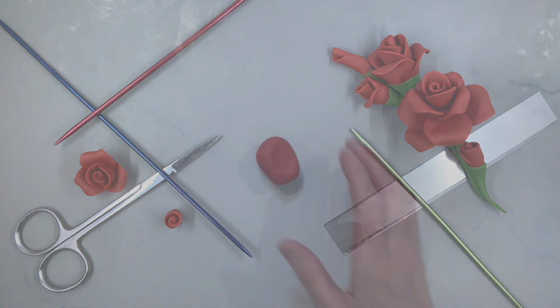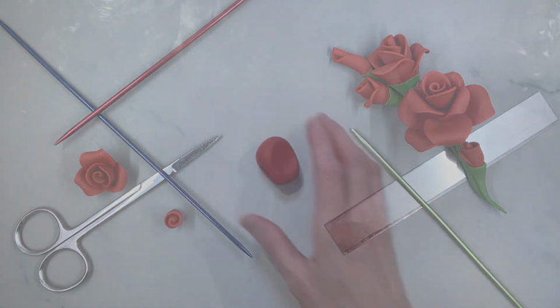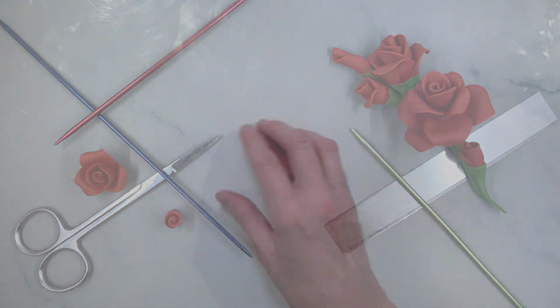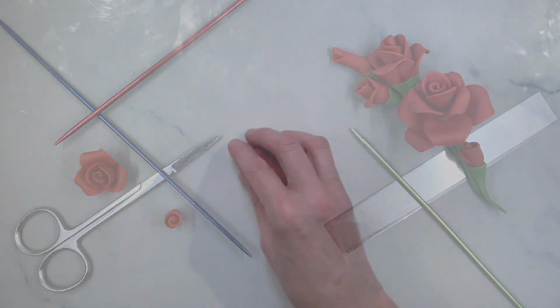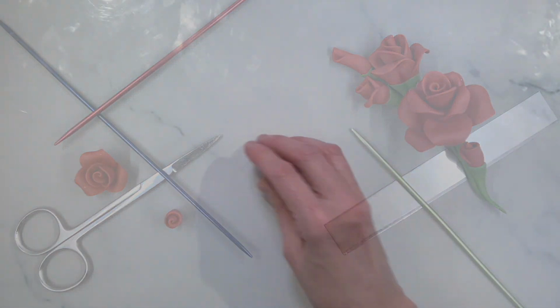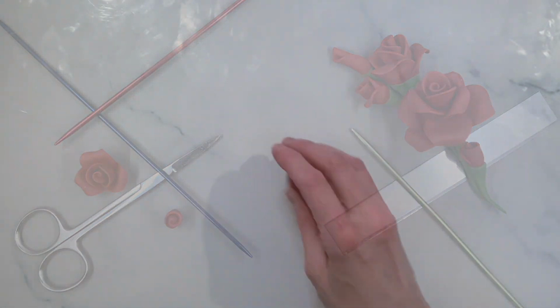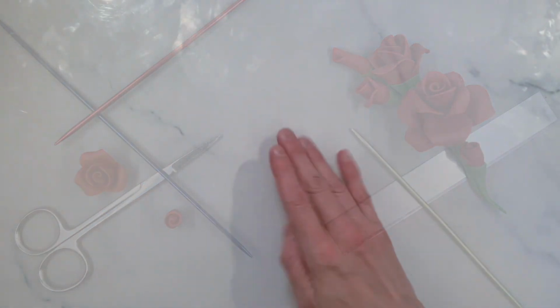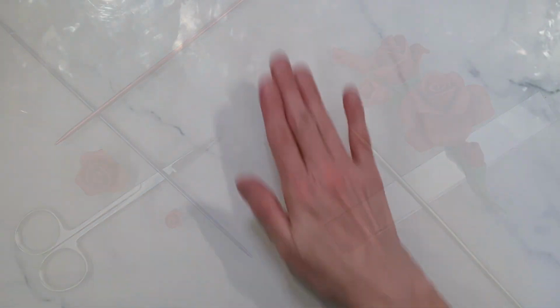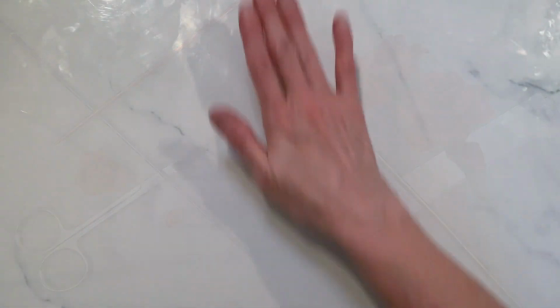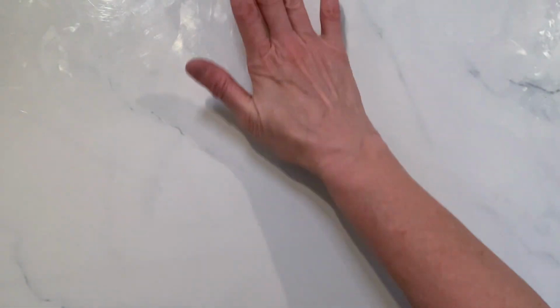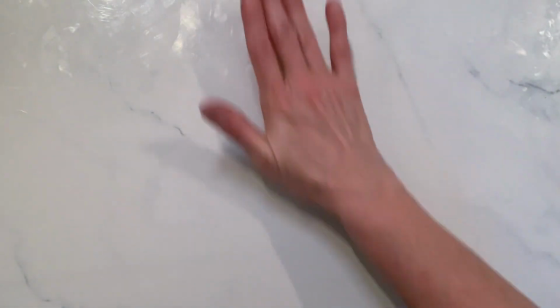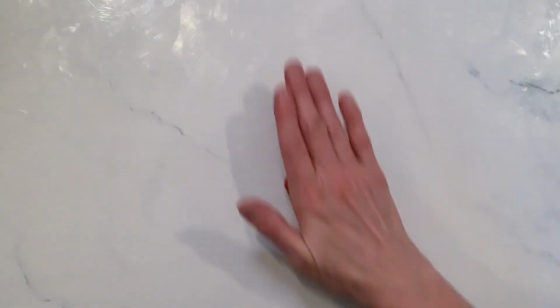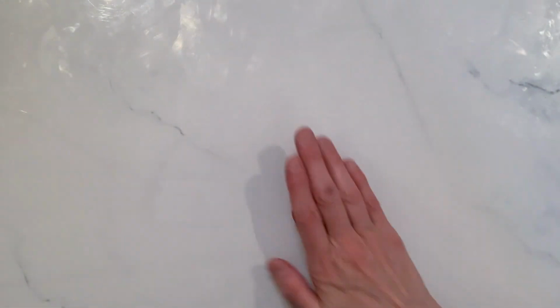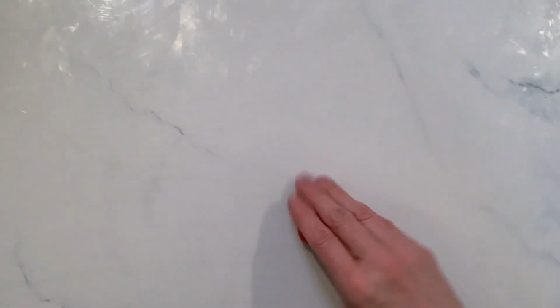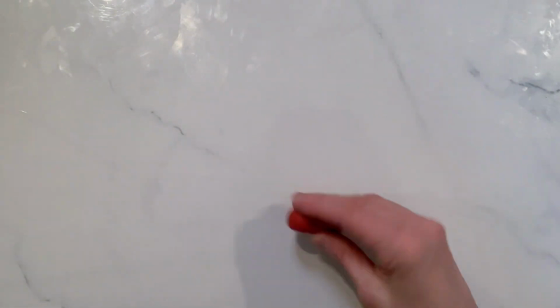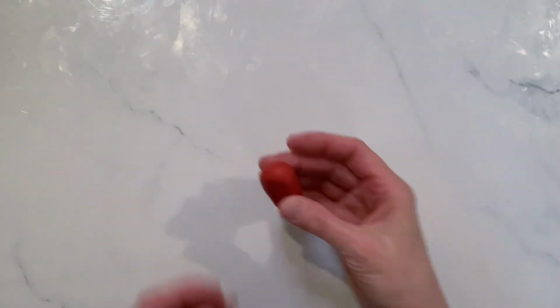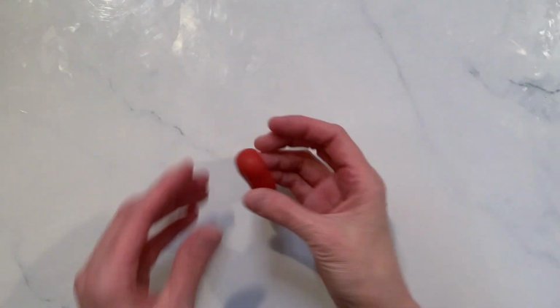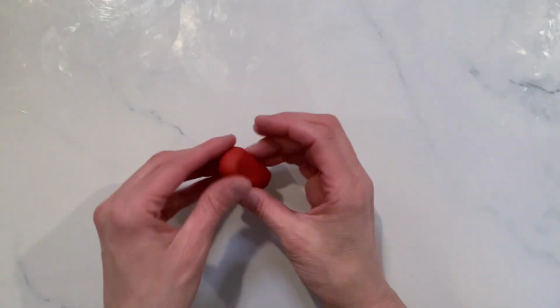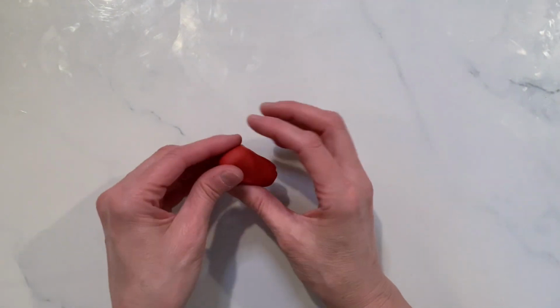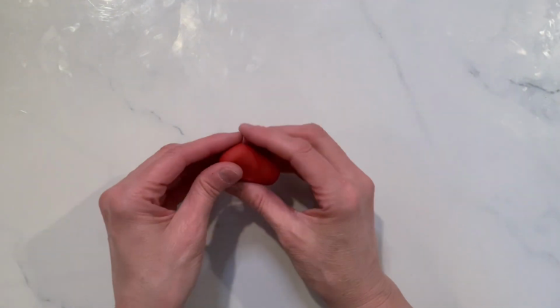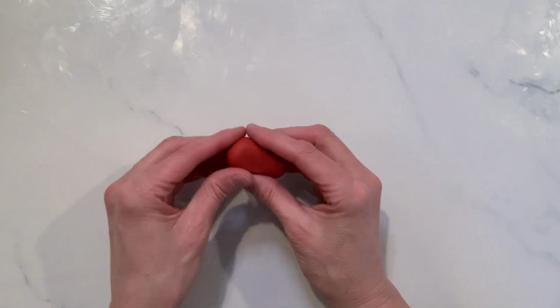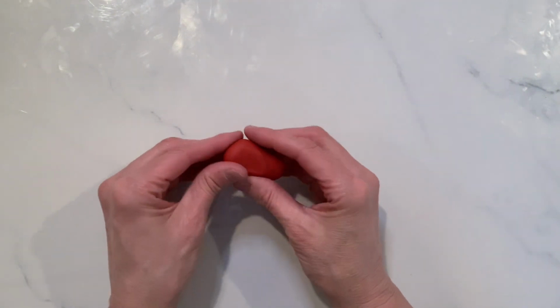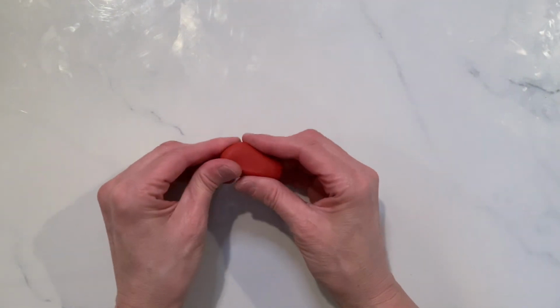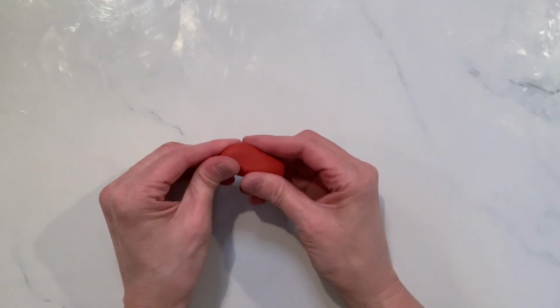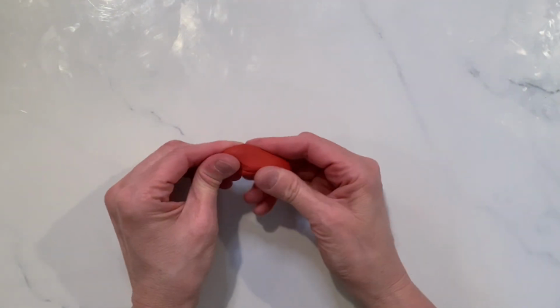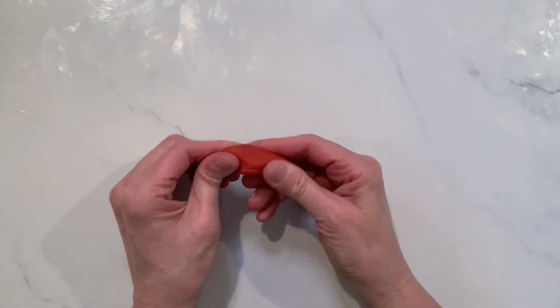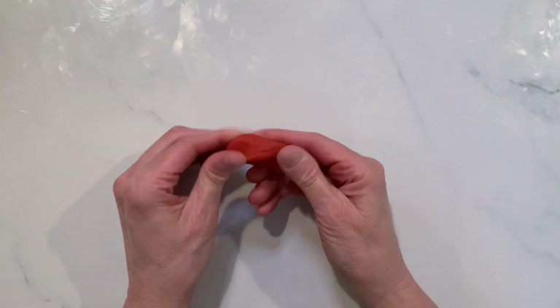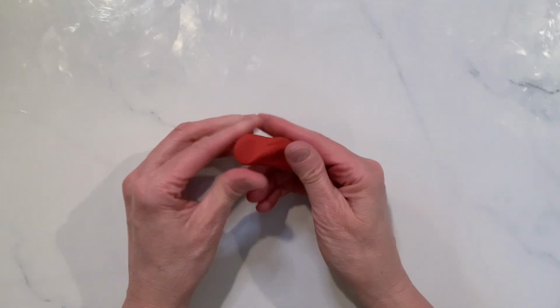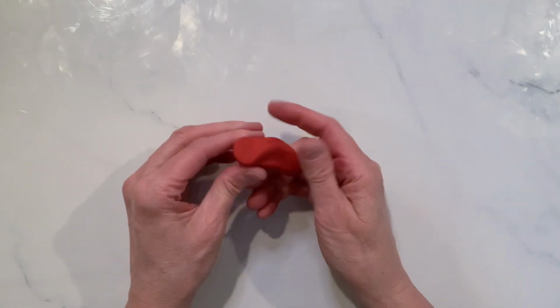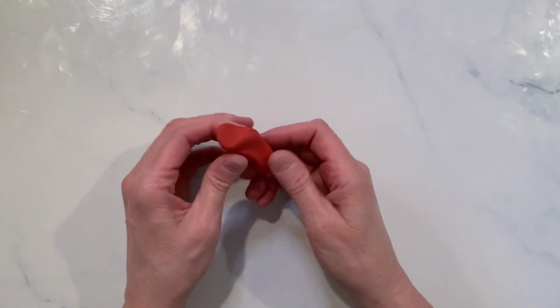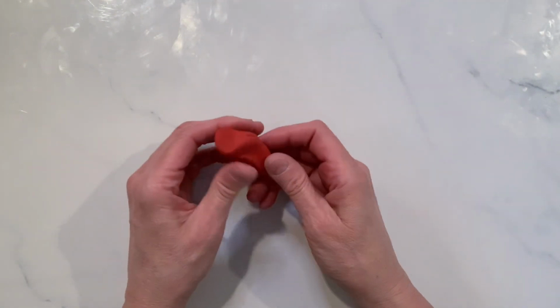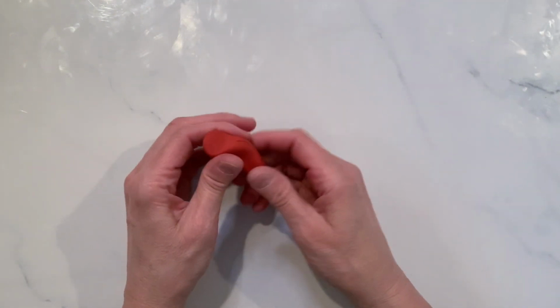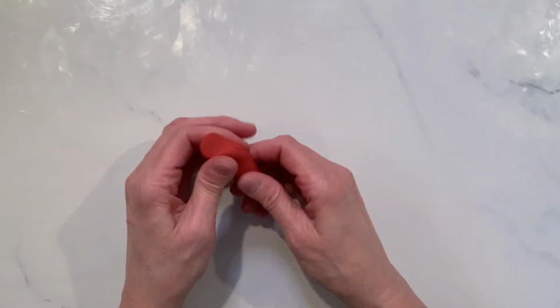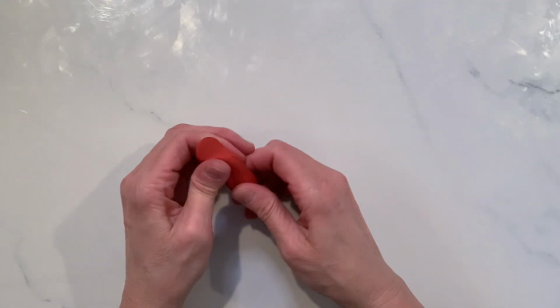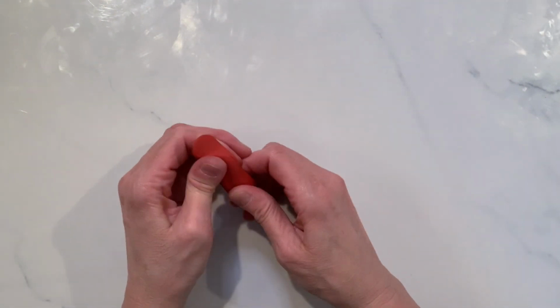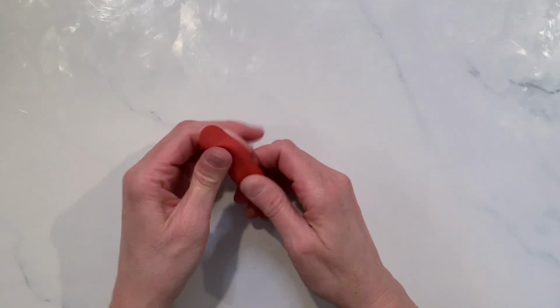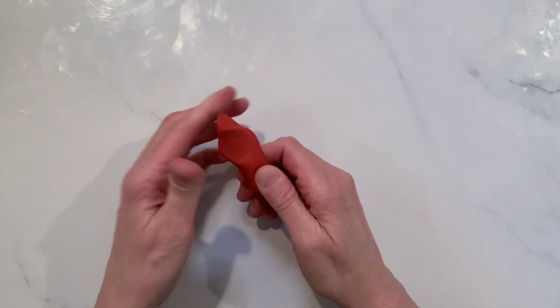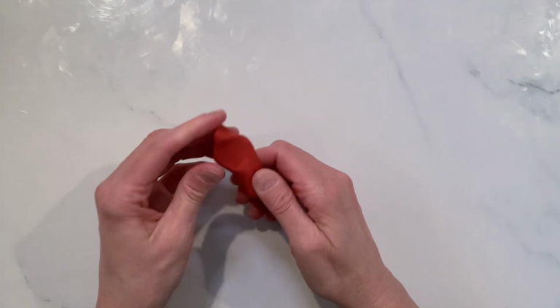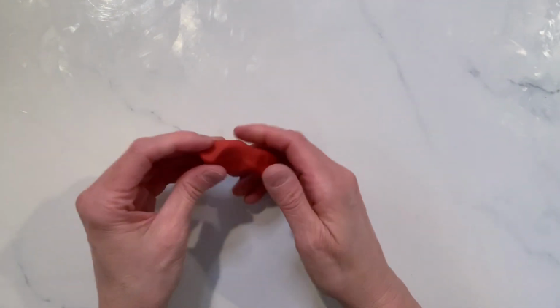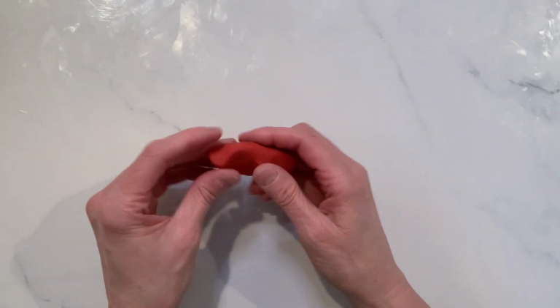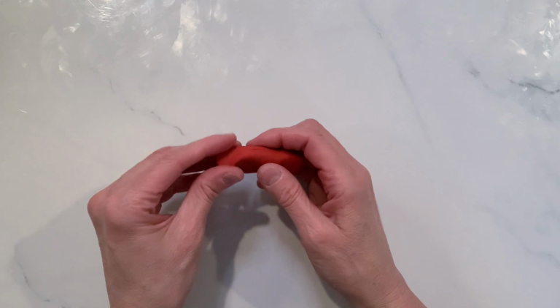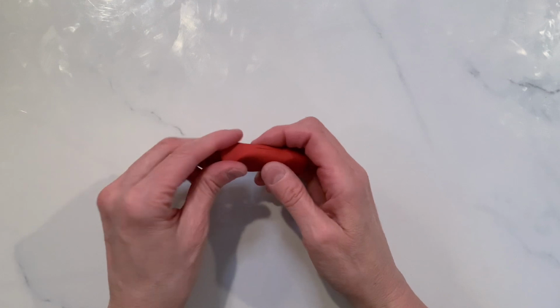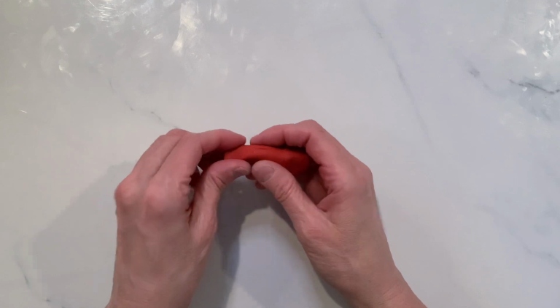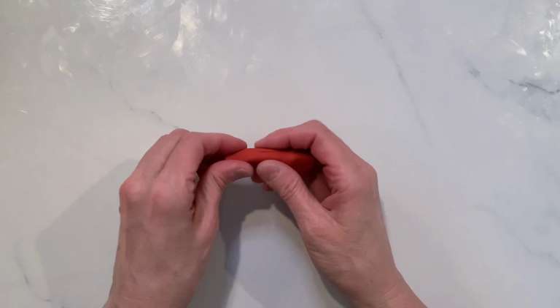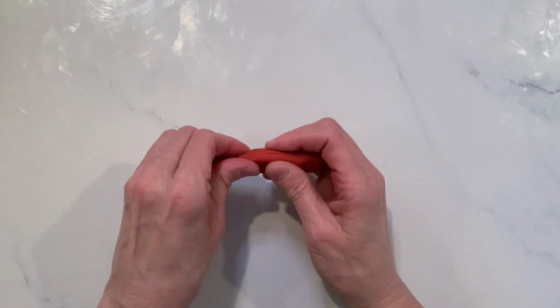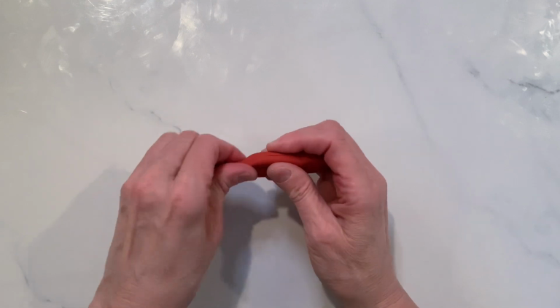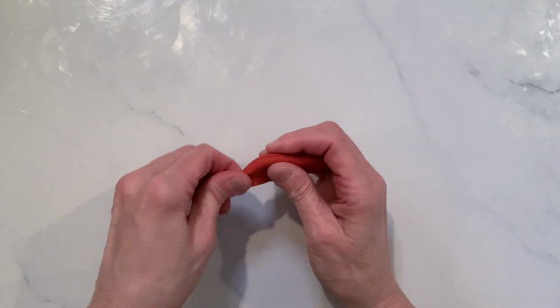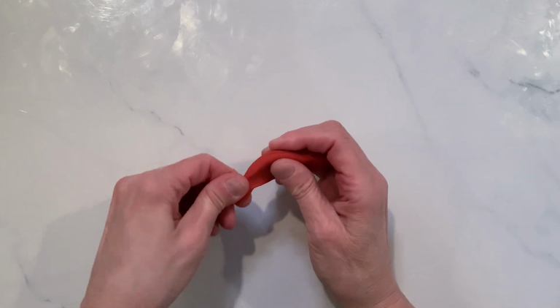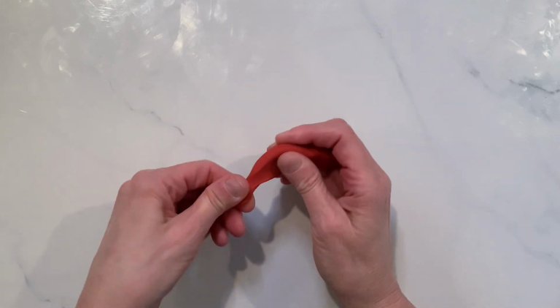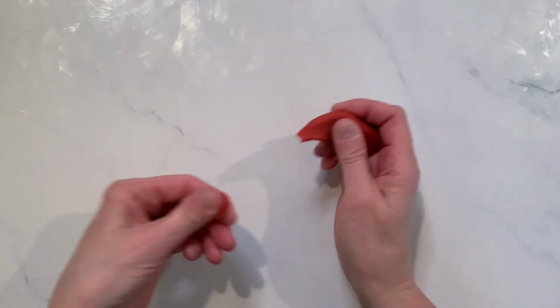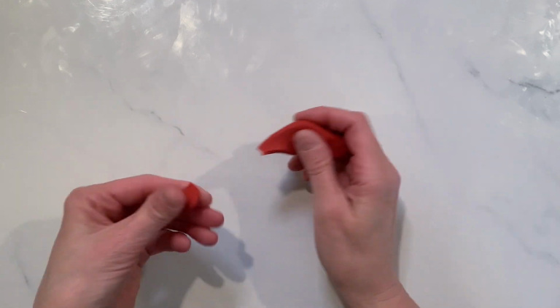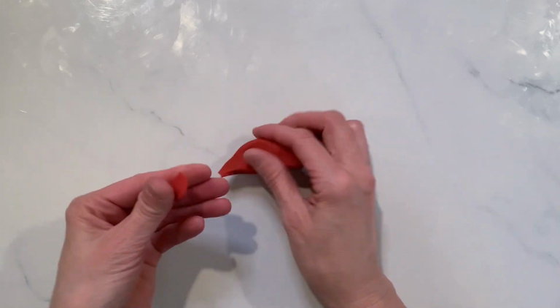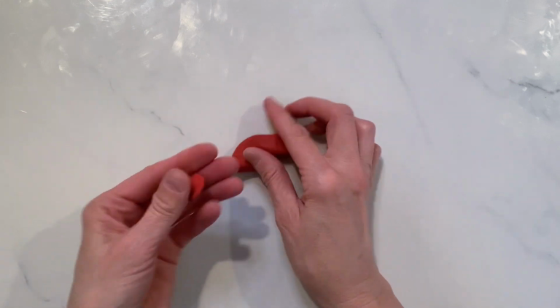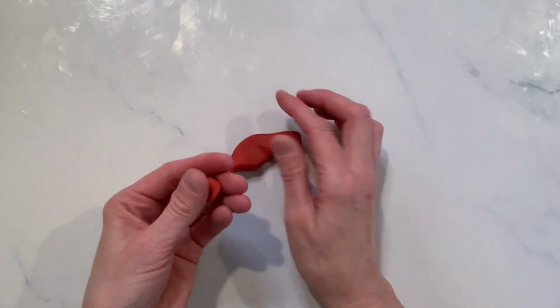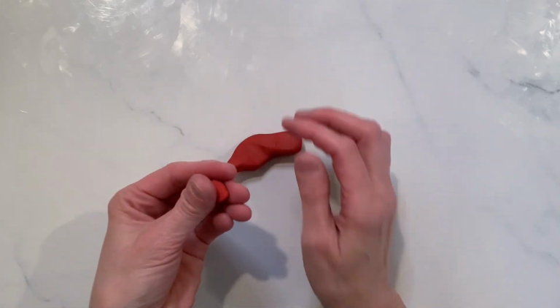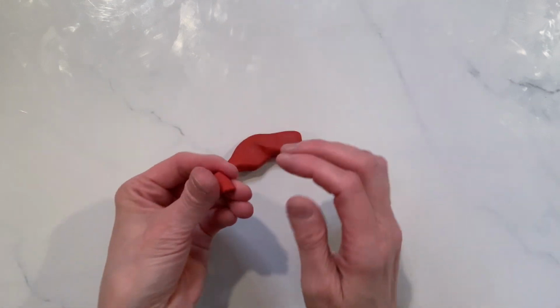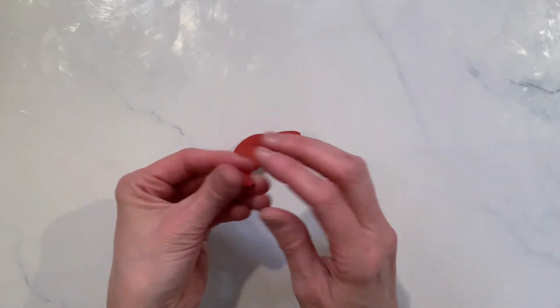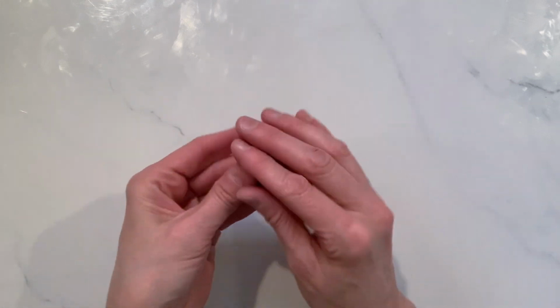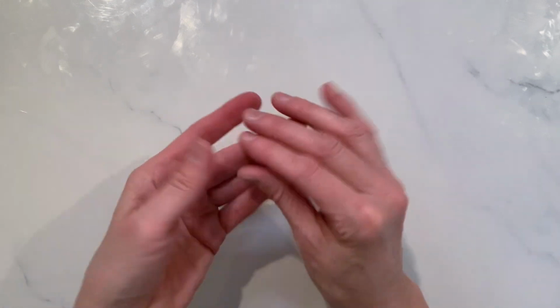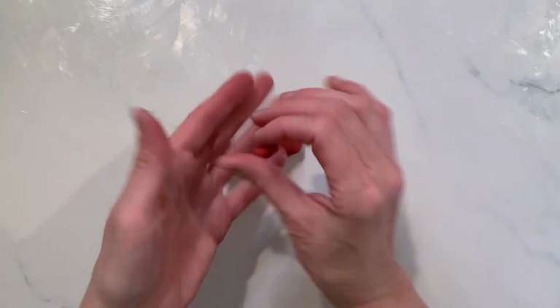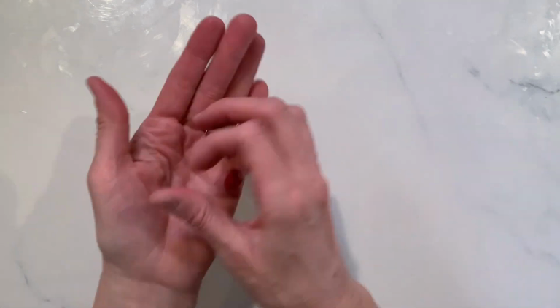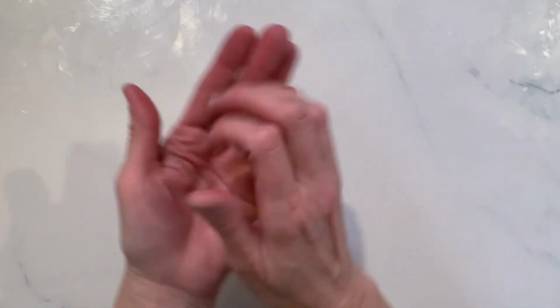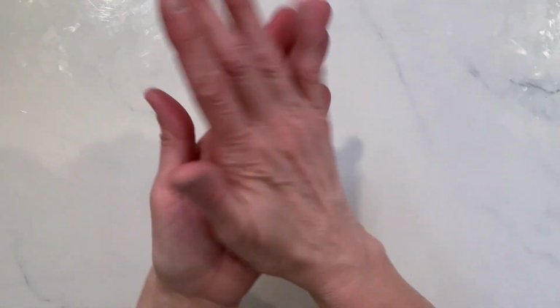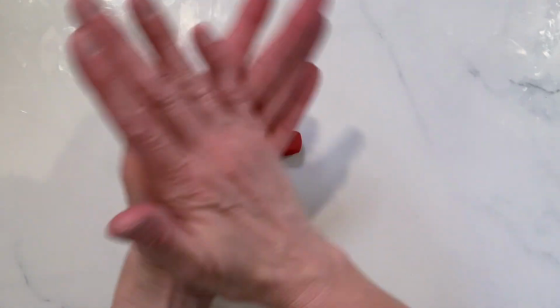Hey everybody, it's me, Laura, and today we're going to be doing our three-dimensional roses. I love these things. They are so great.